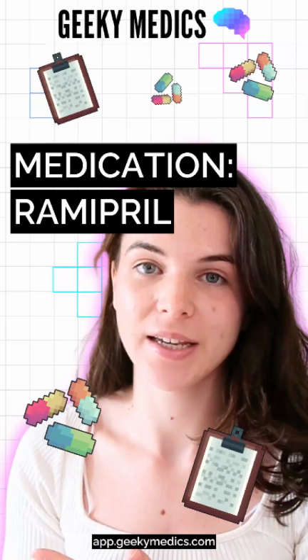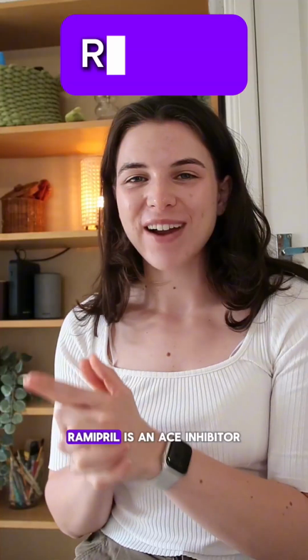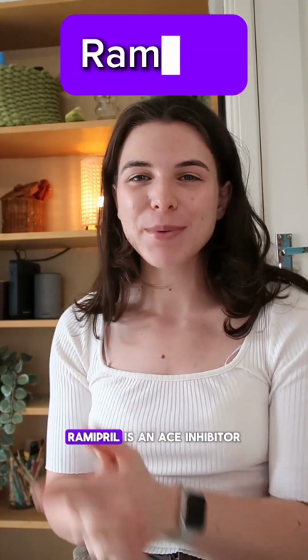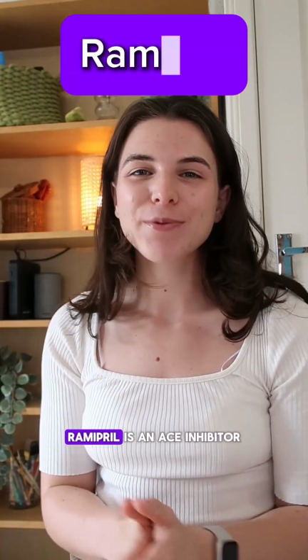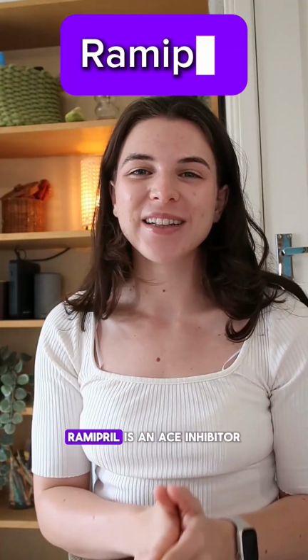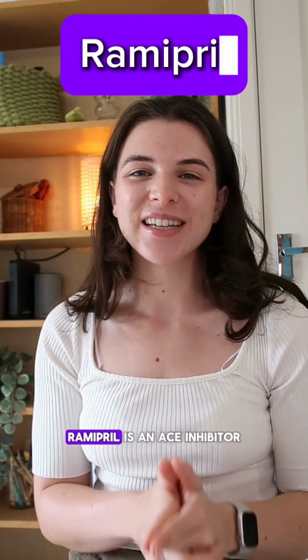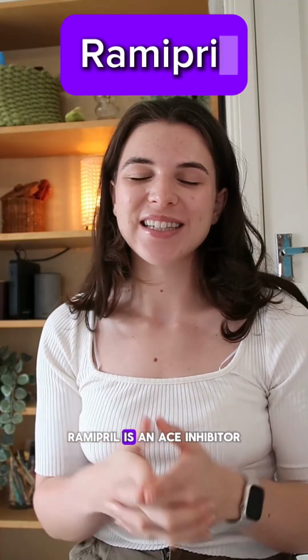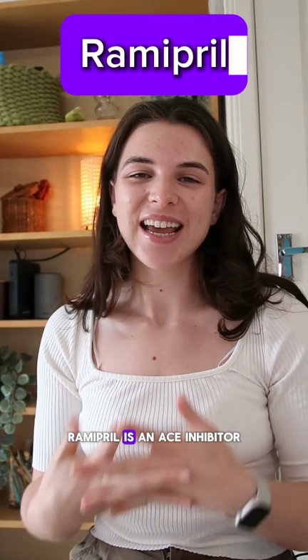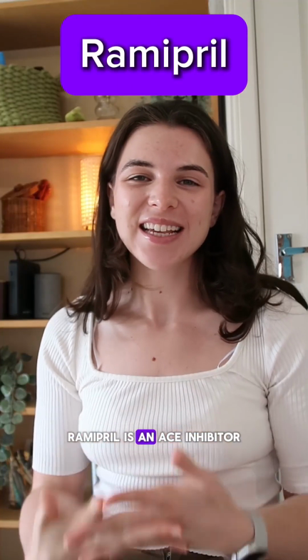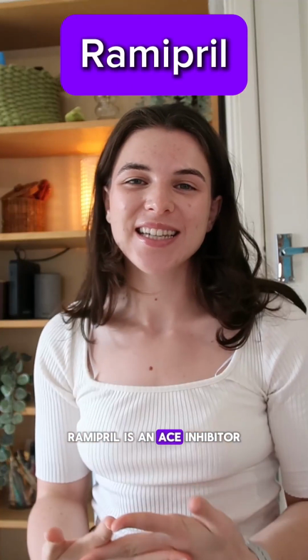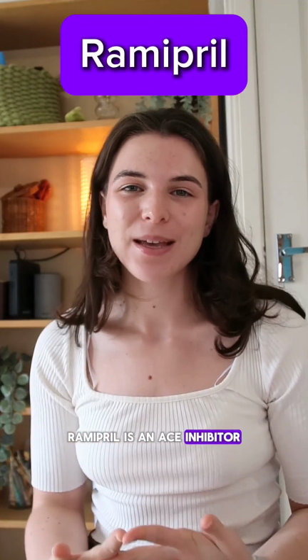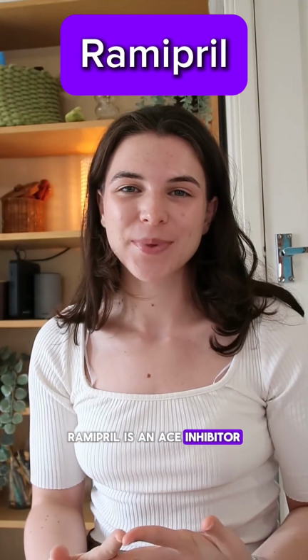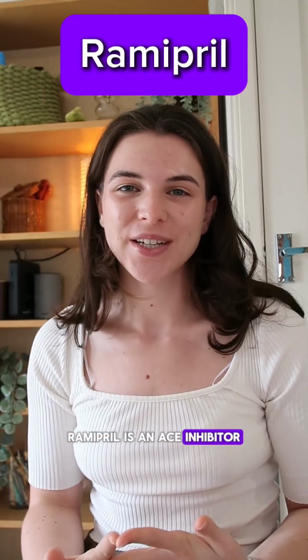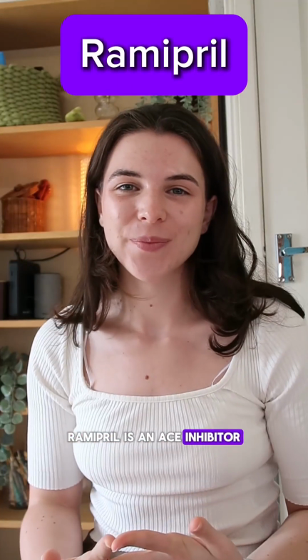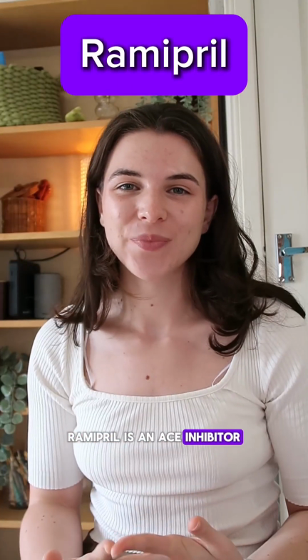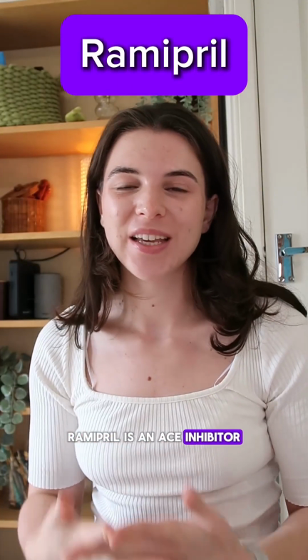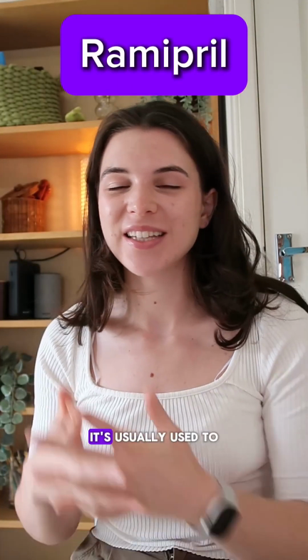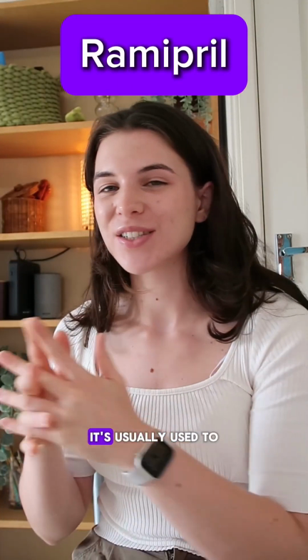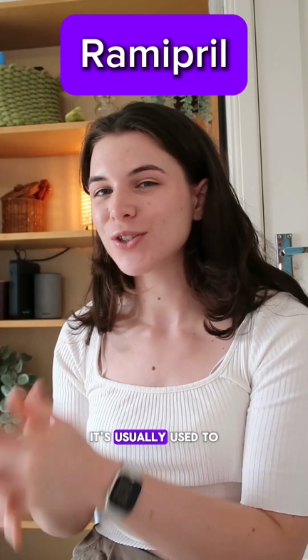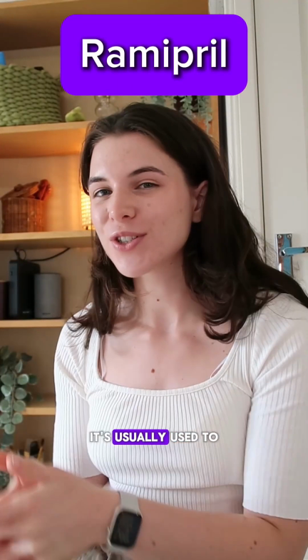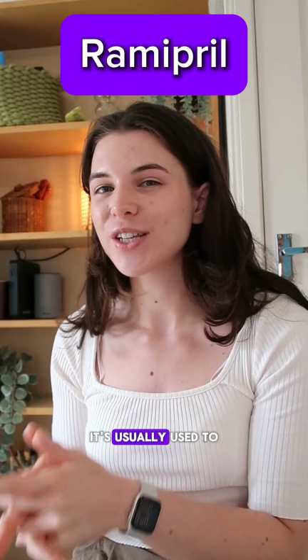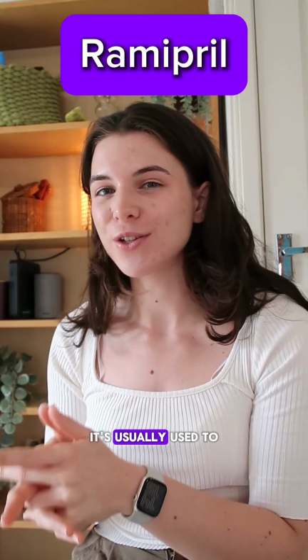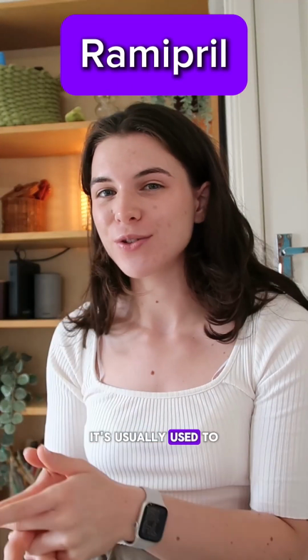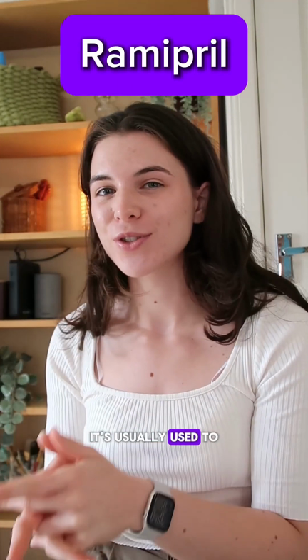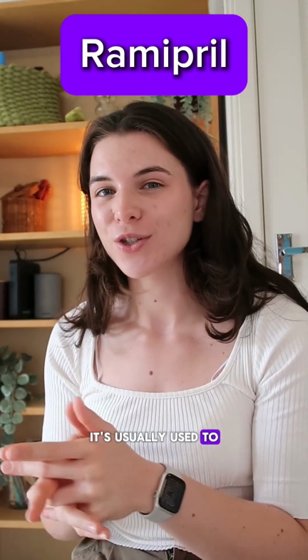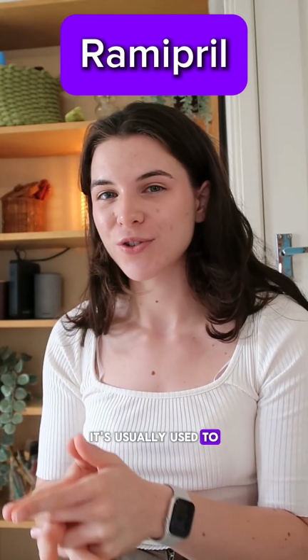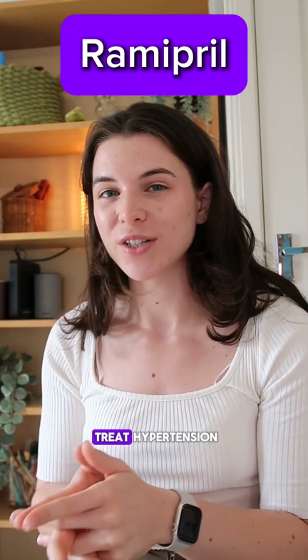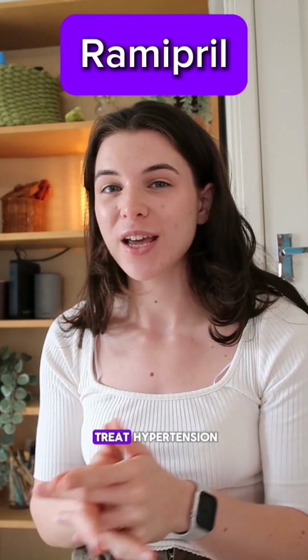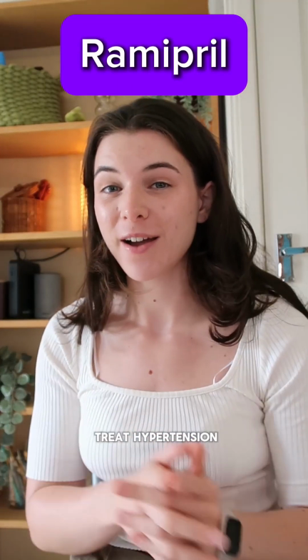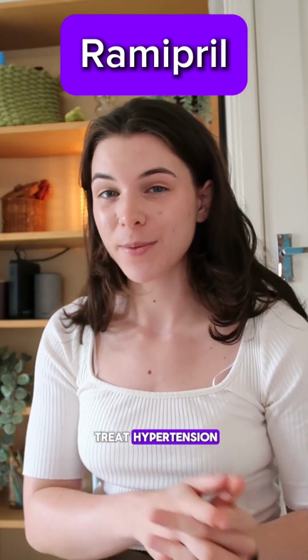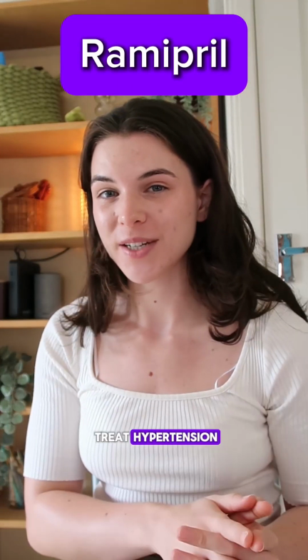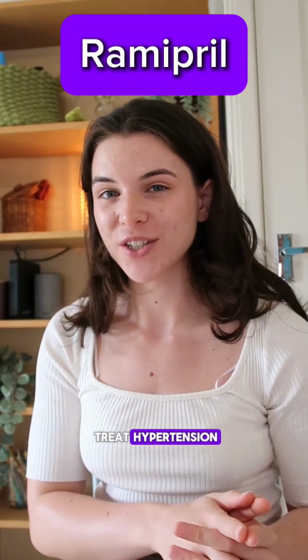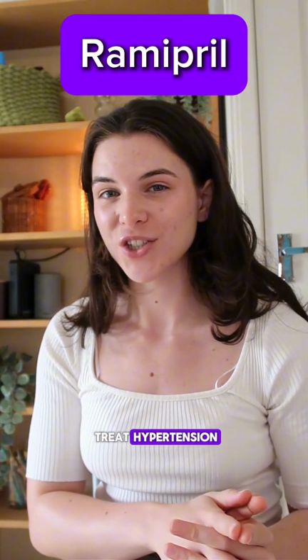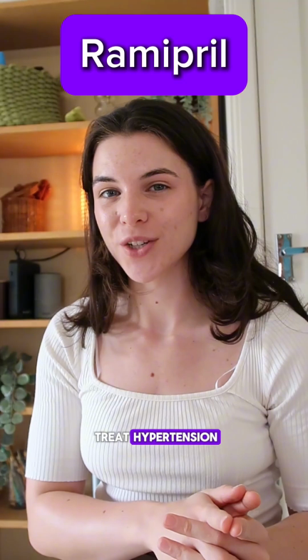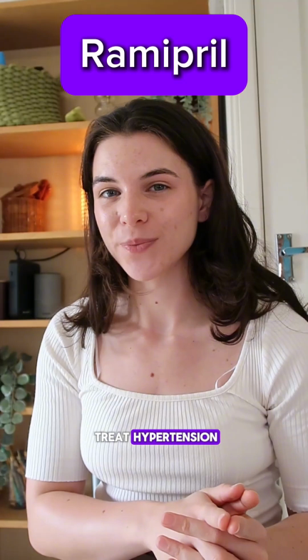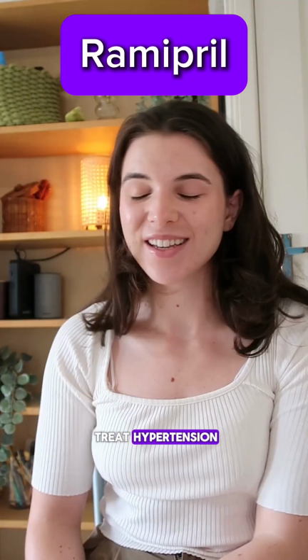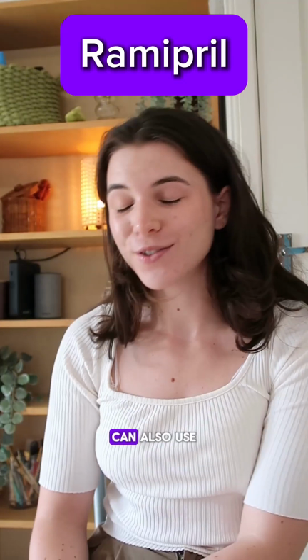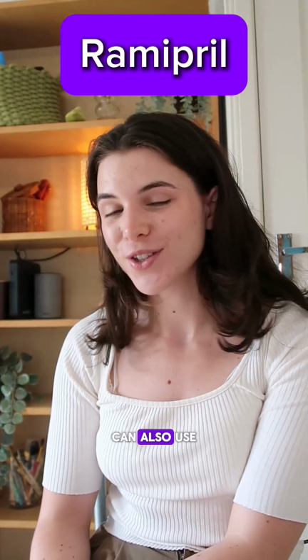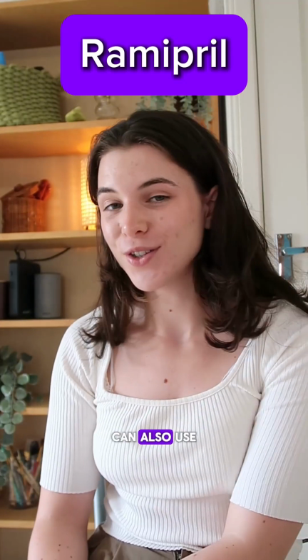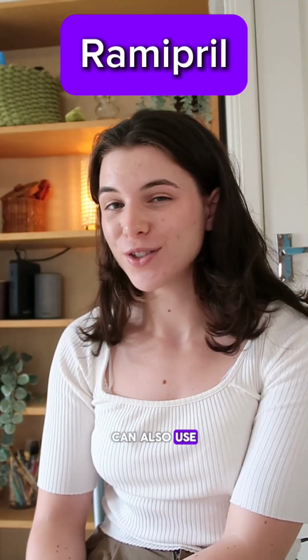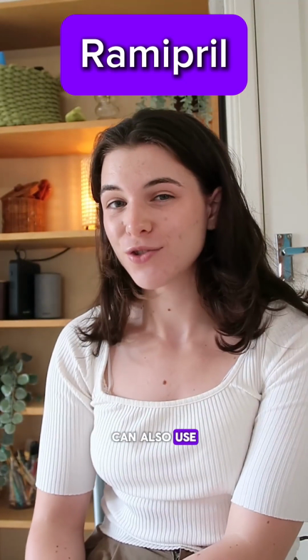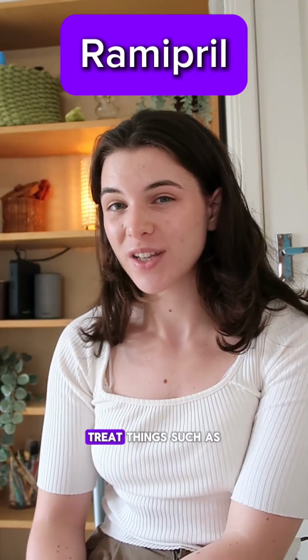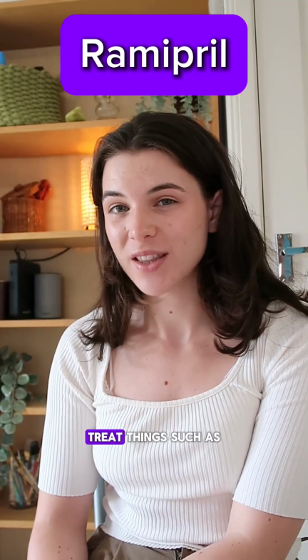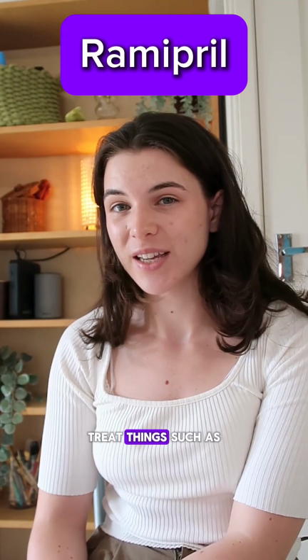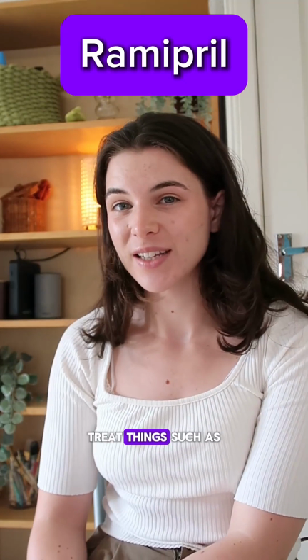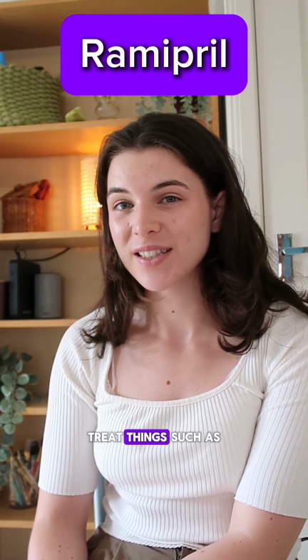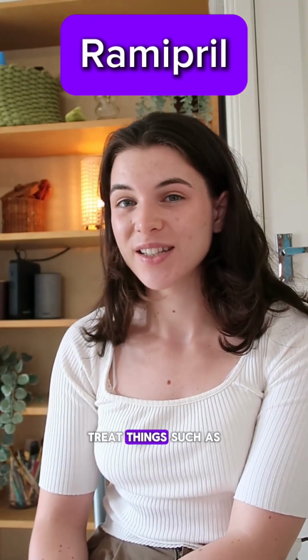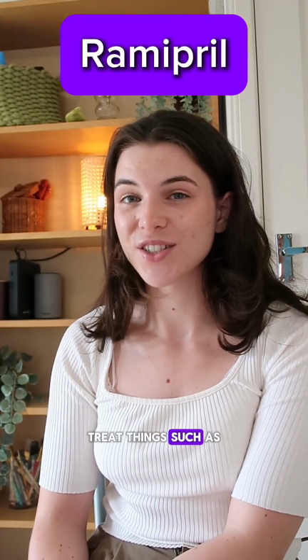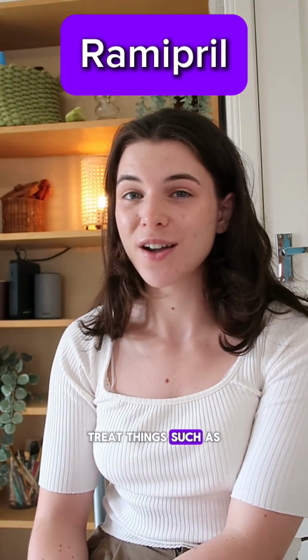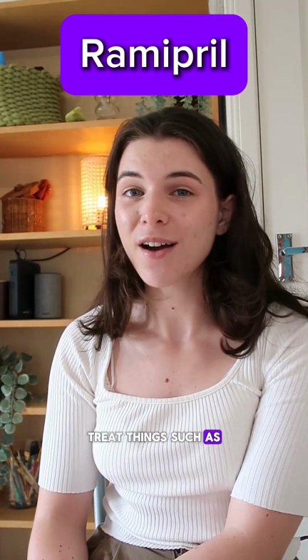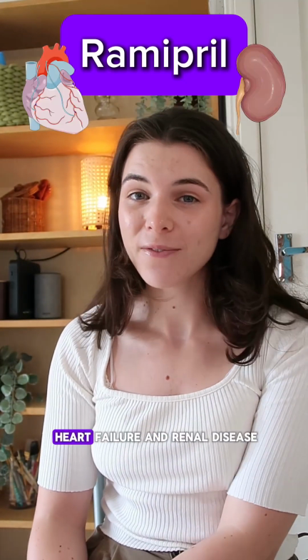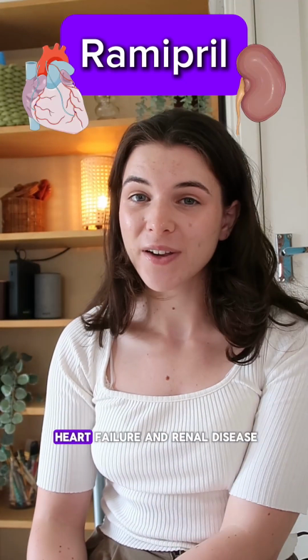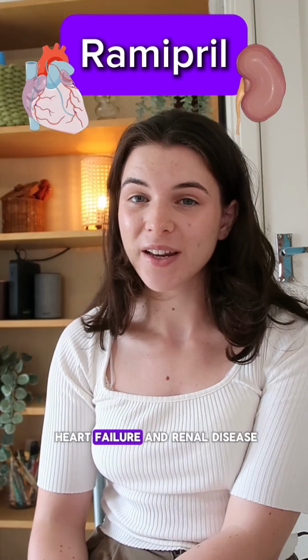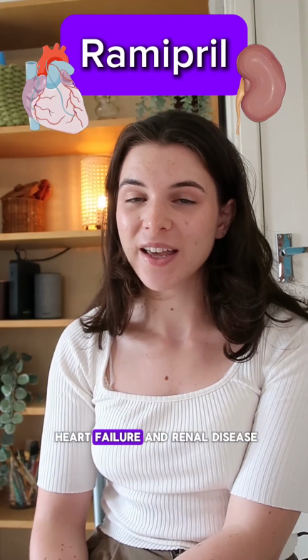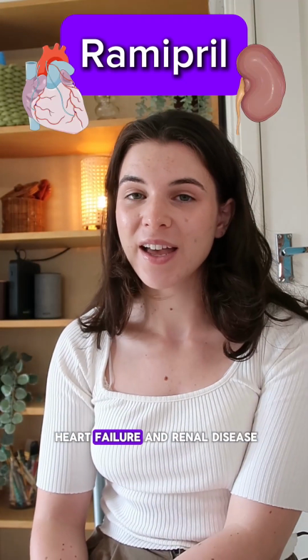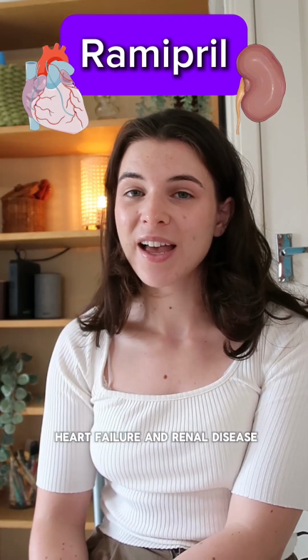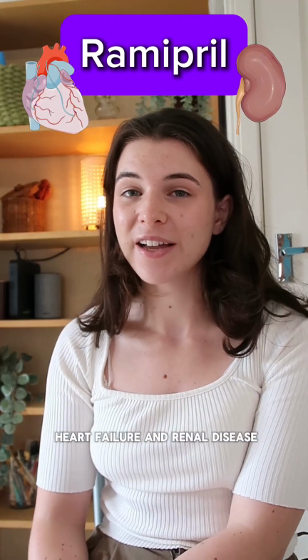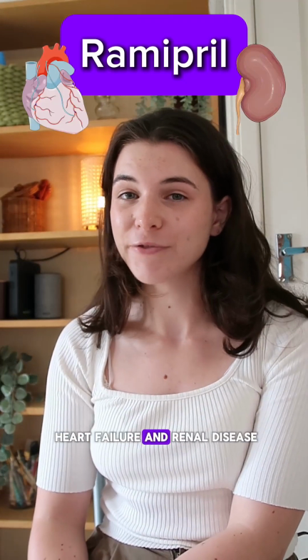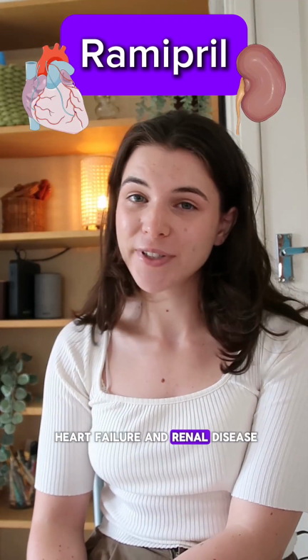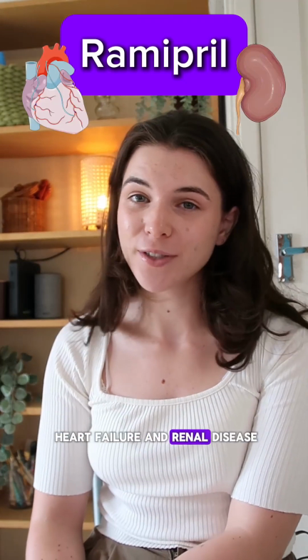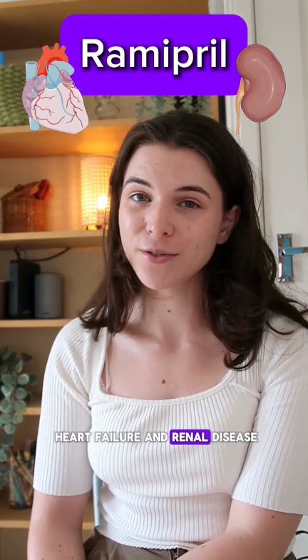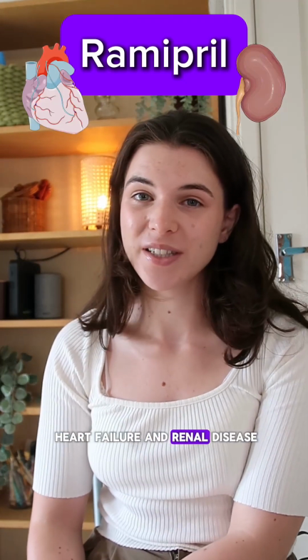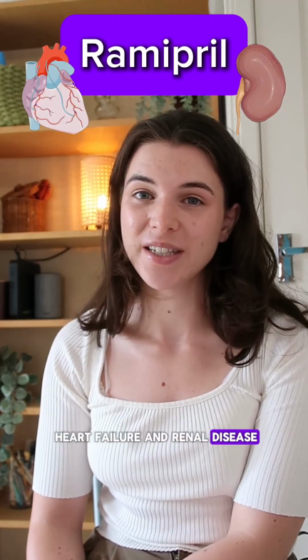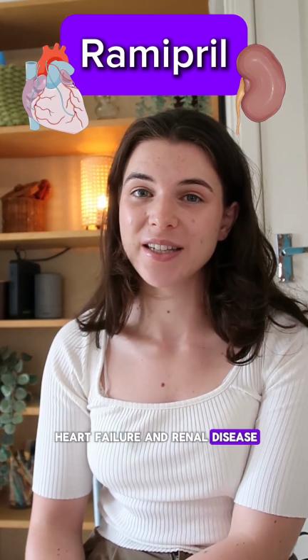Ramipril is an ACE inhibitor. It's usually used to treat hypertension. It can also be used to treat things such as heart failure and renal disease.